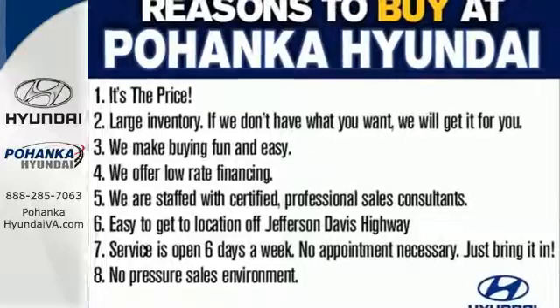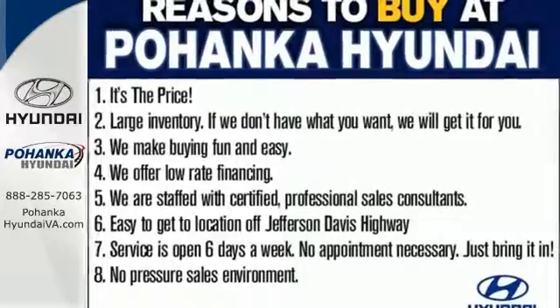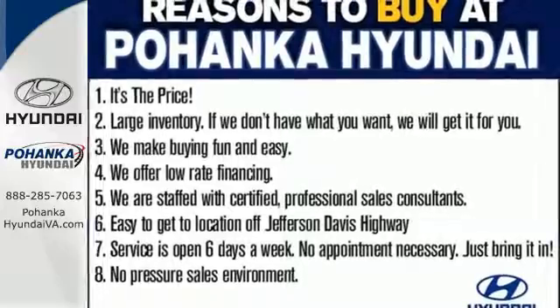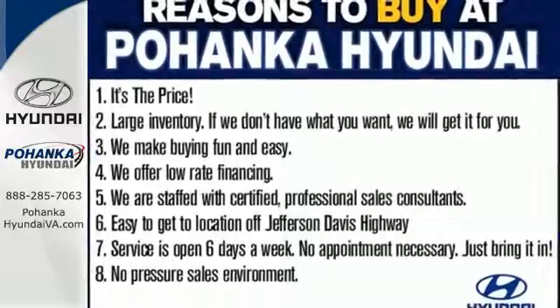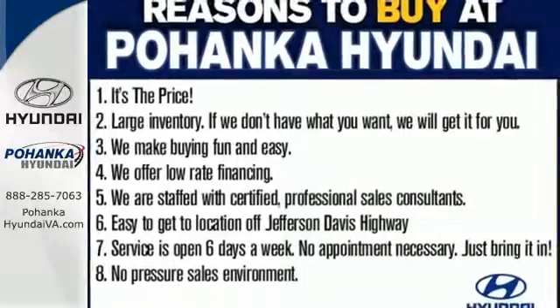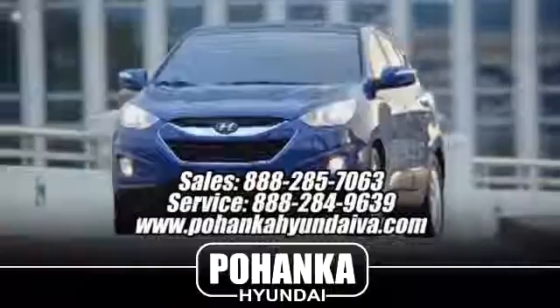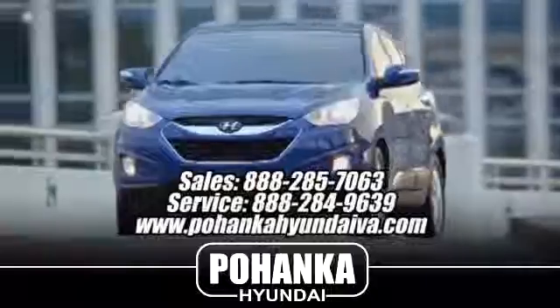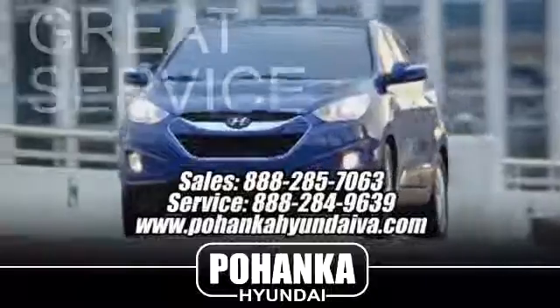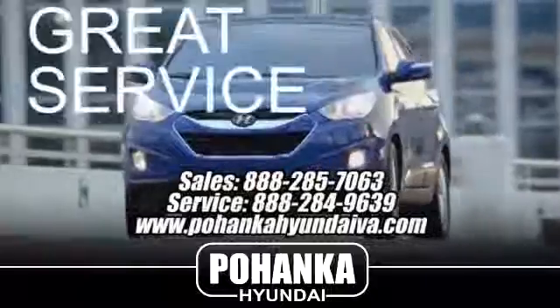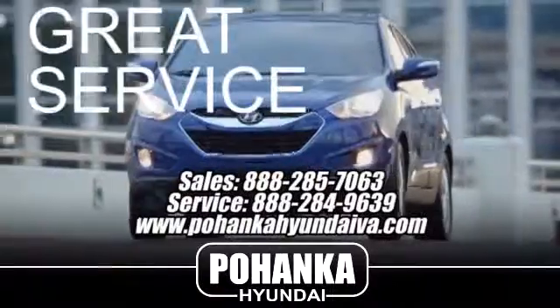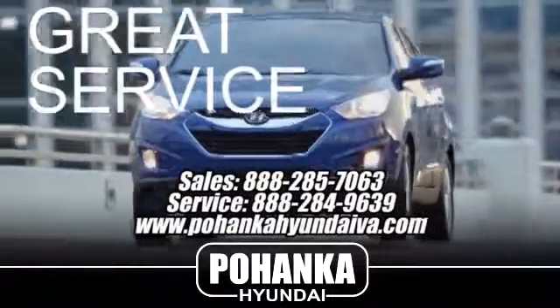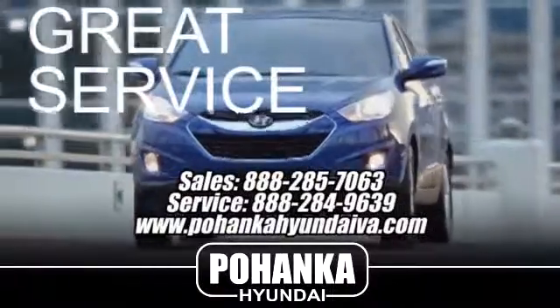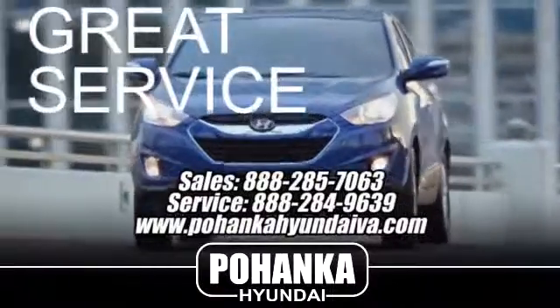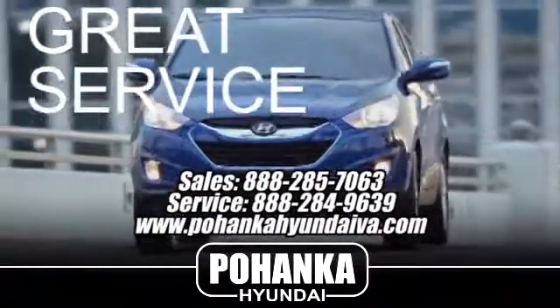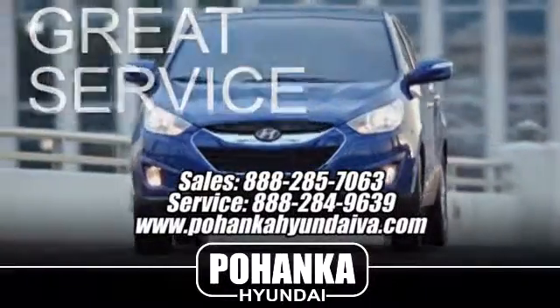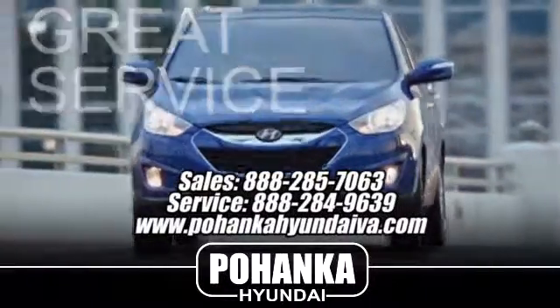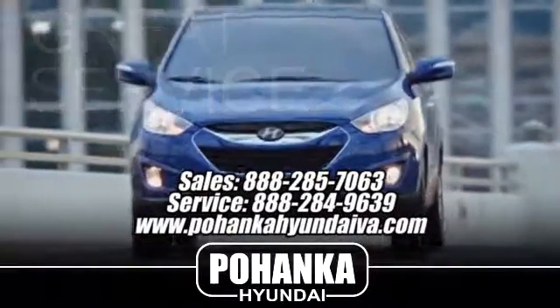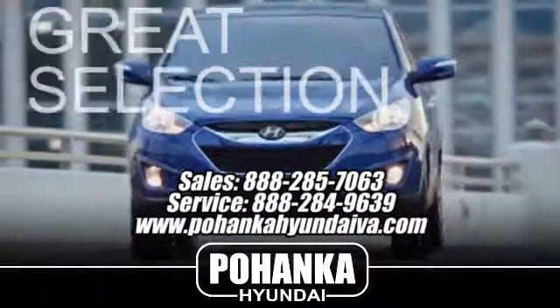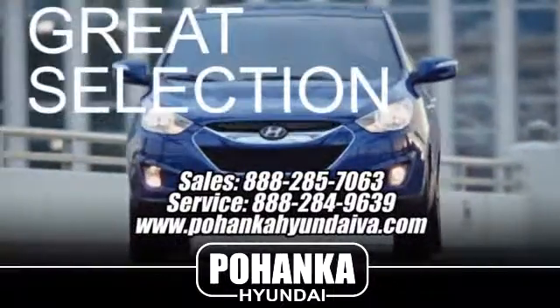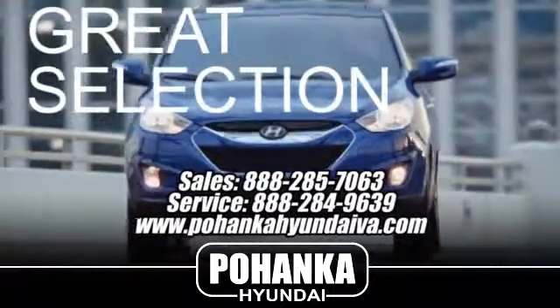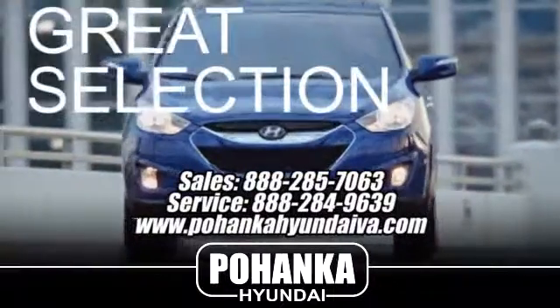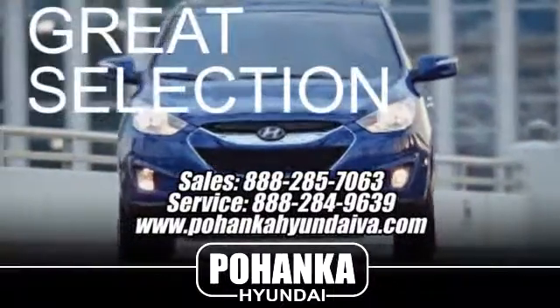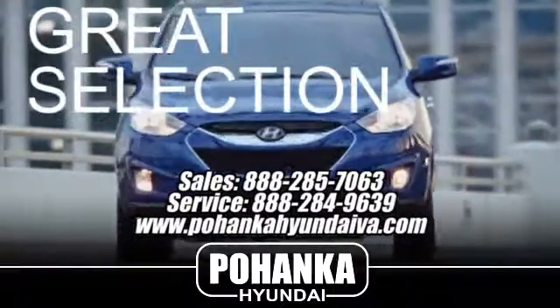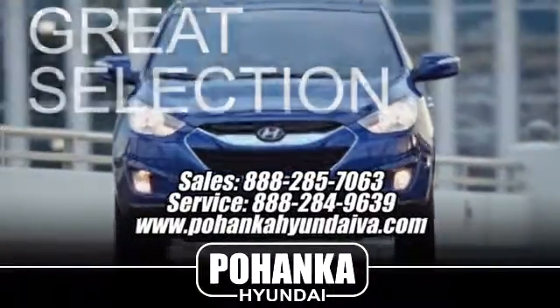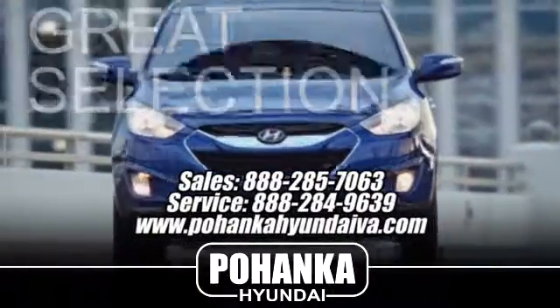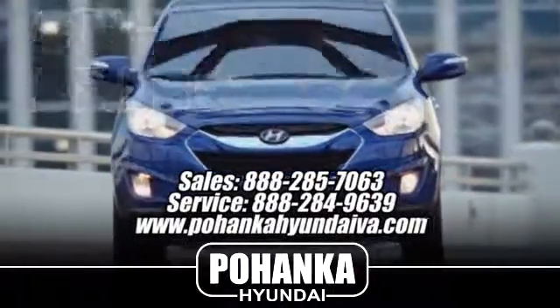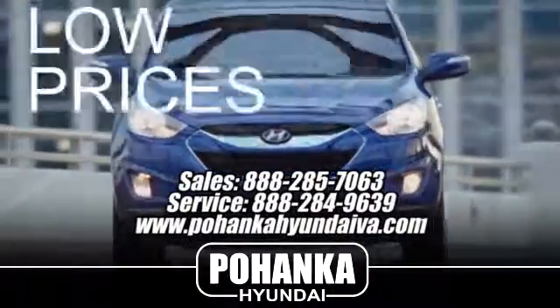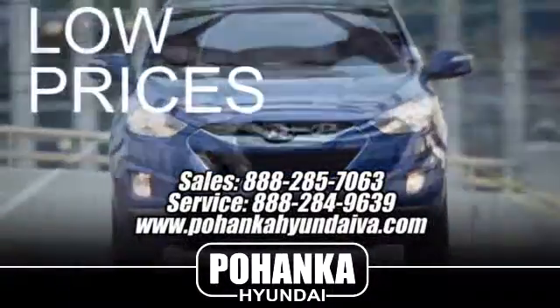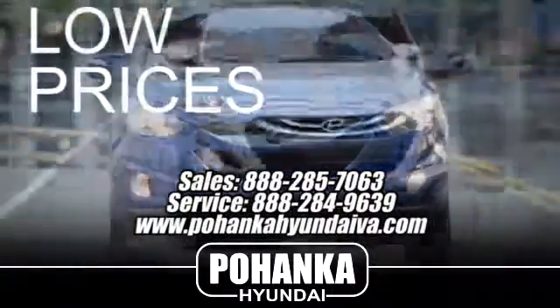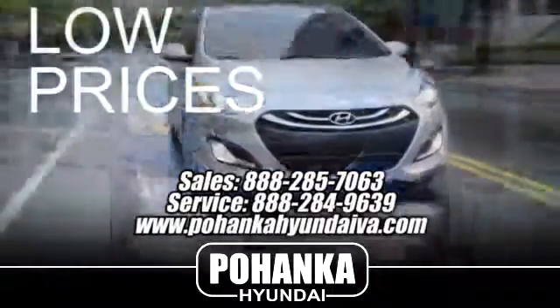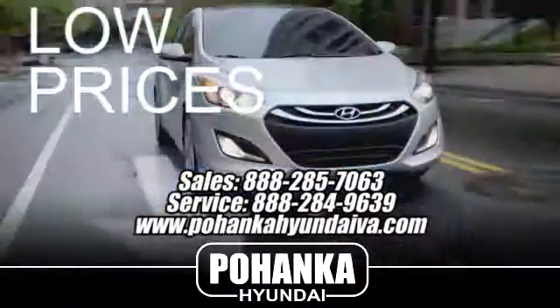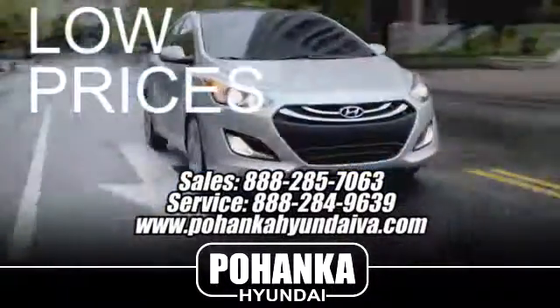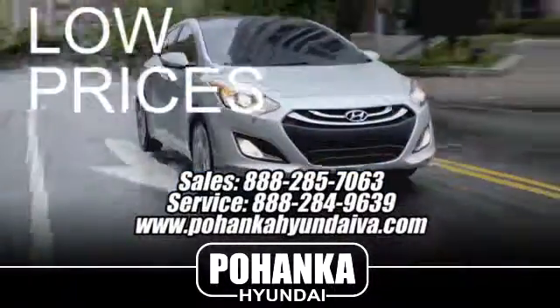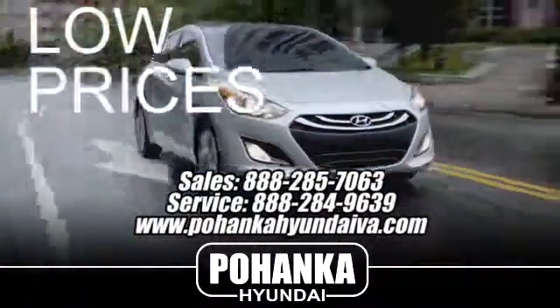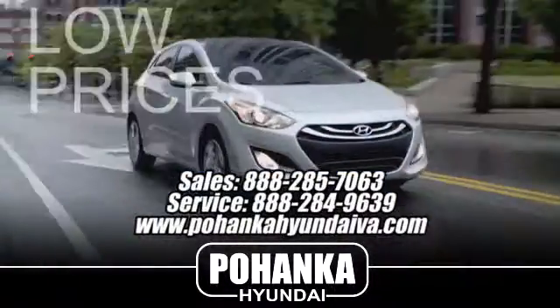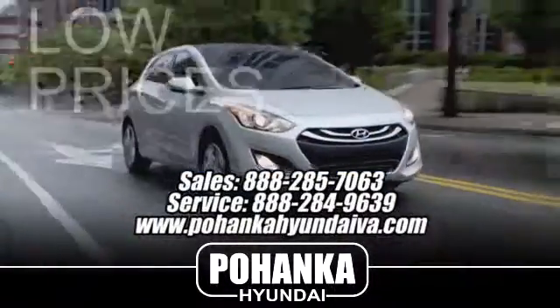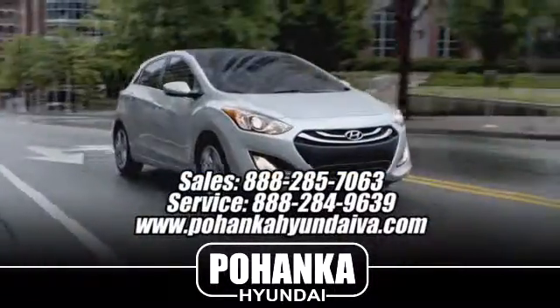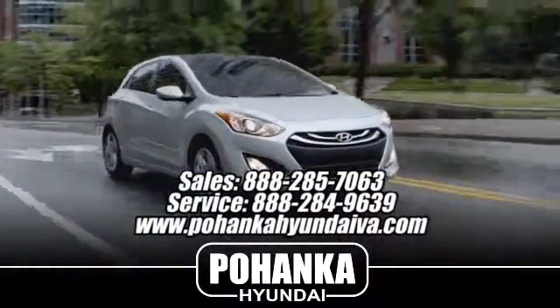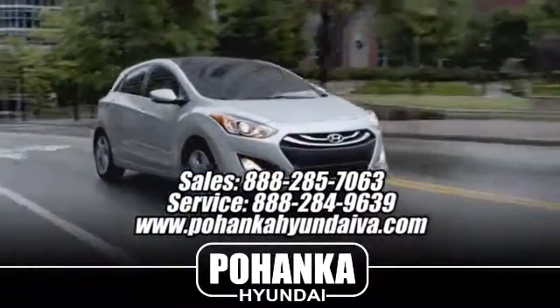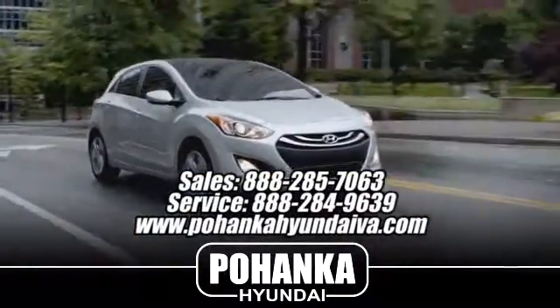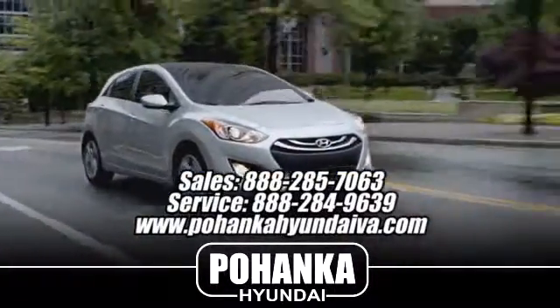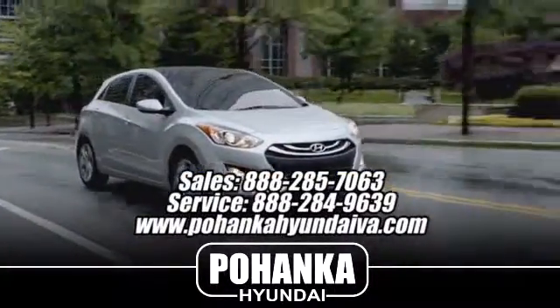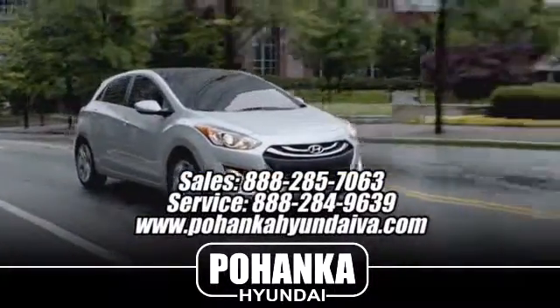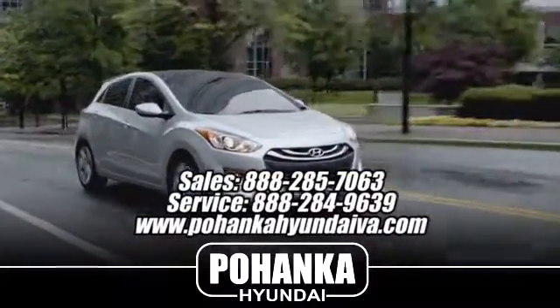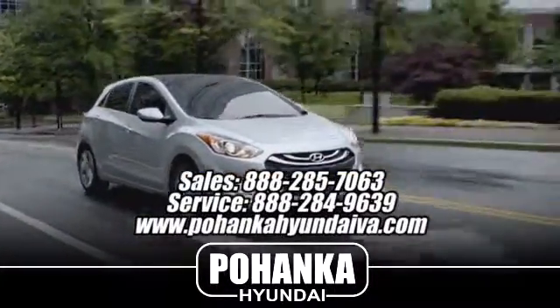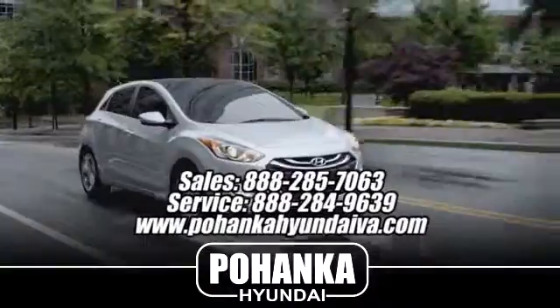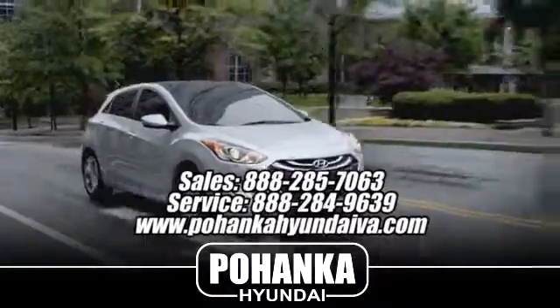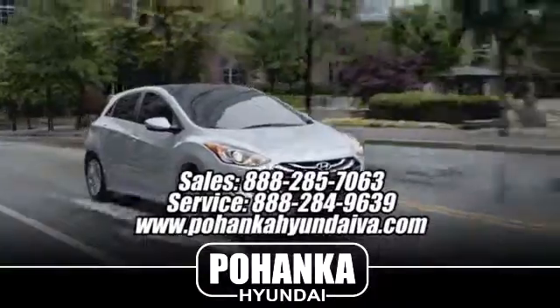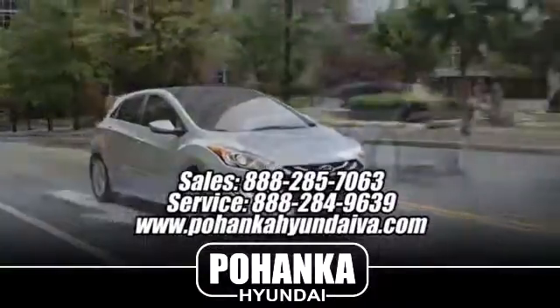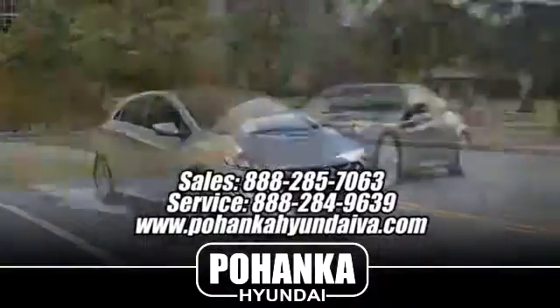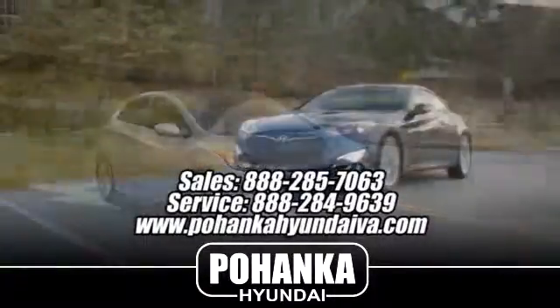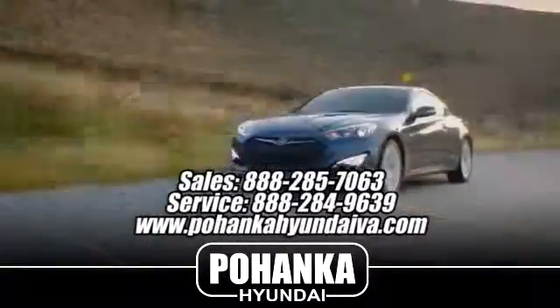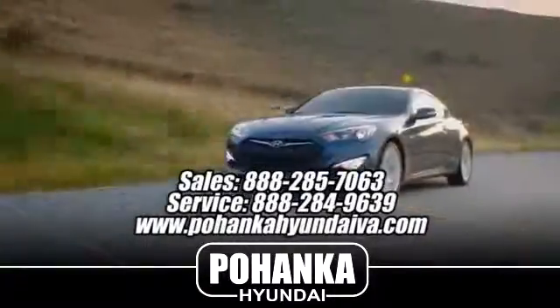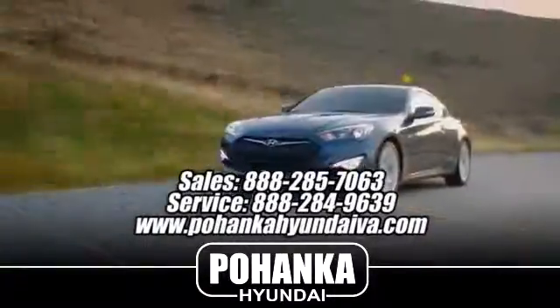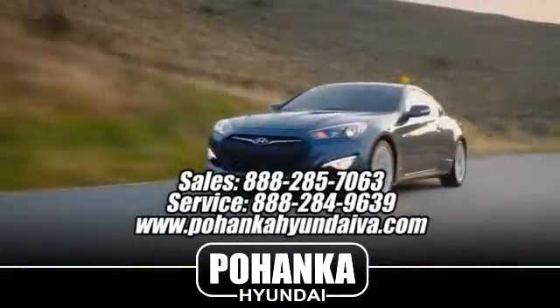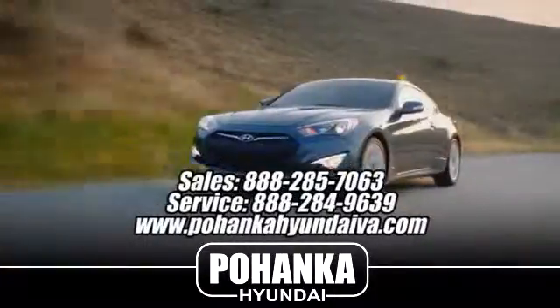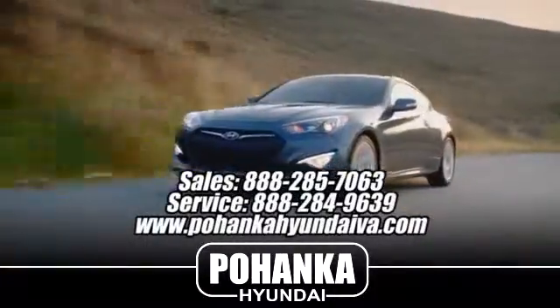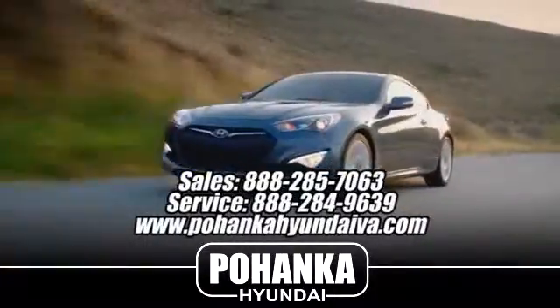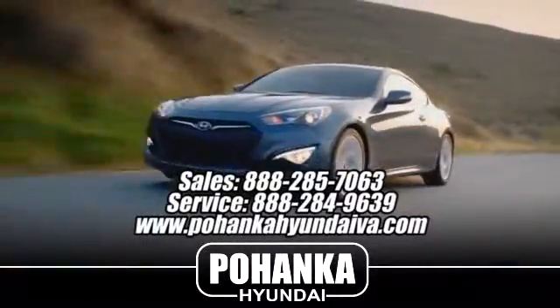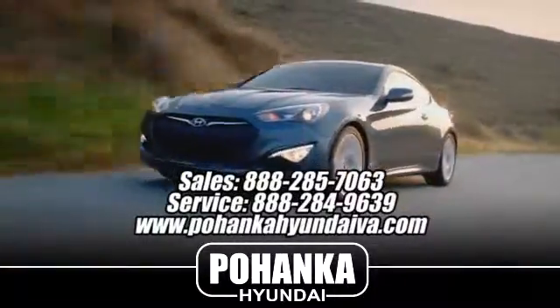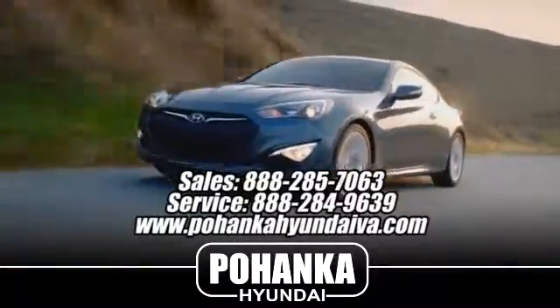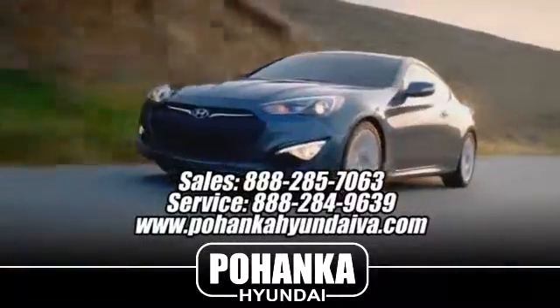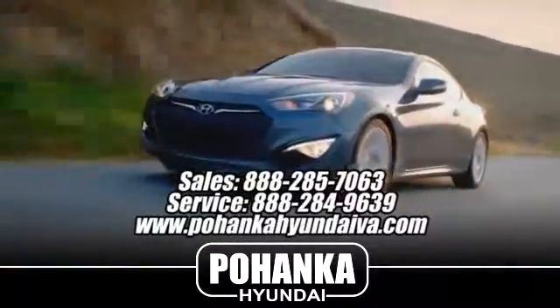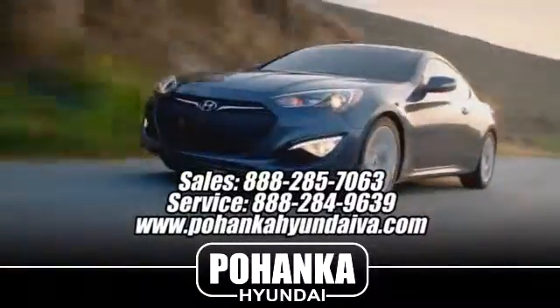Great service, great selection, and low prices — that's why Bohenka Hyundai of Fredericksburg is a great place to buy a car.